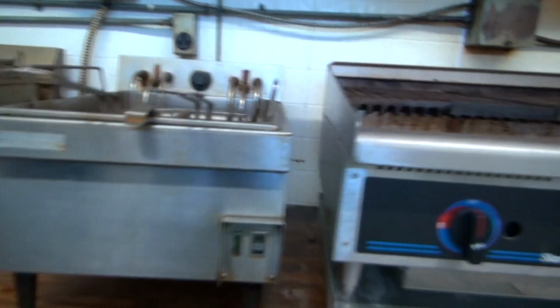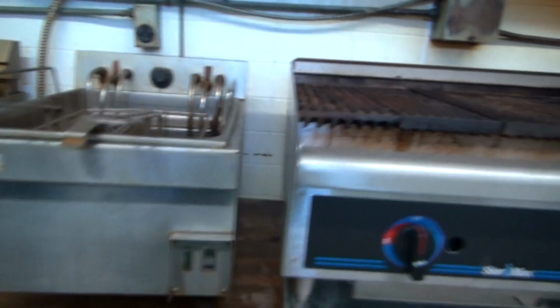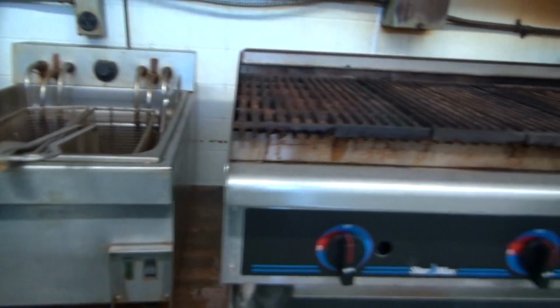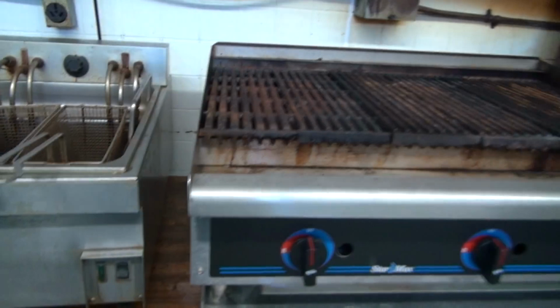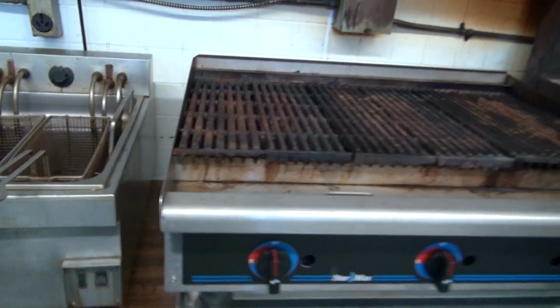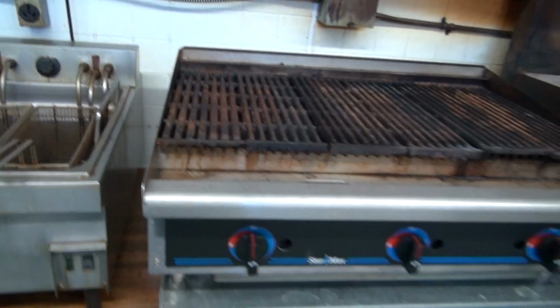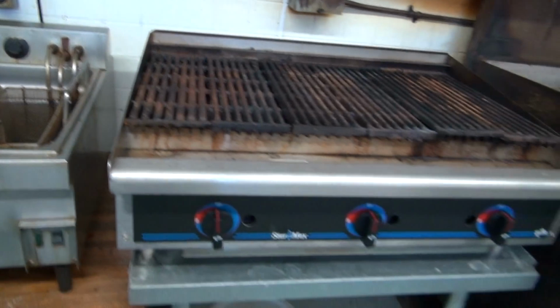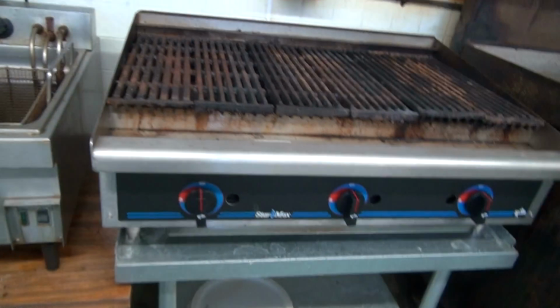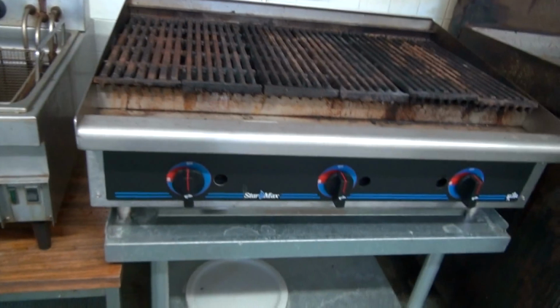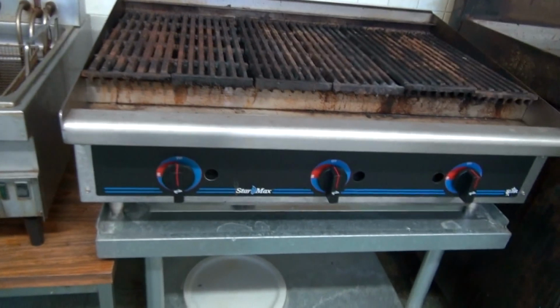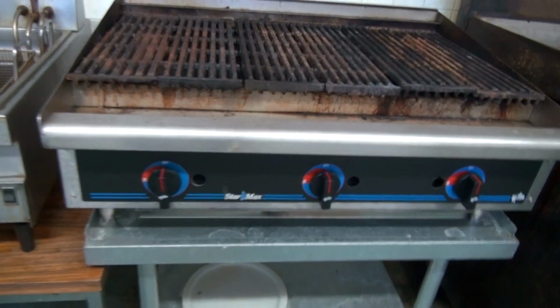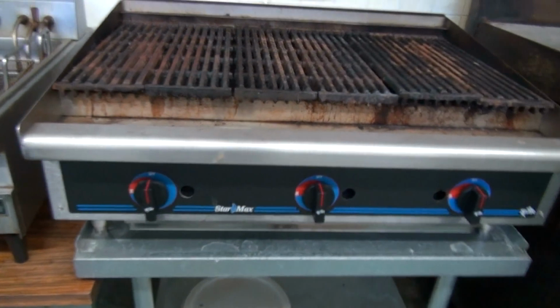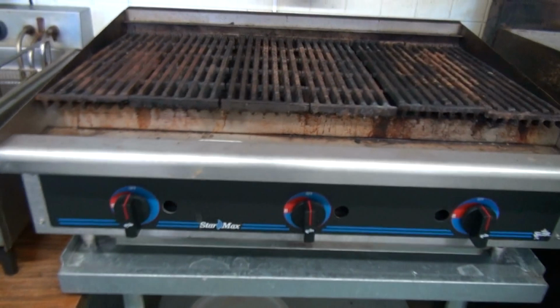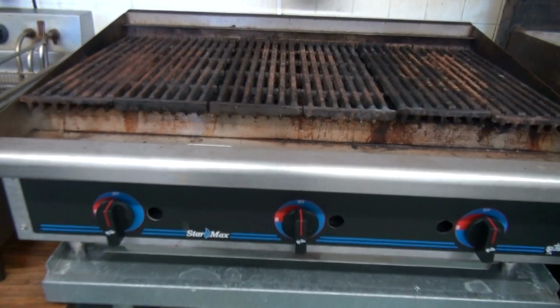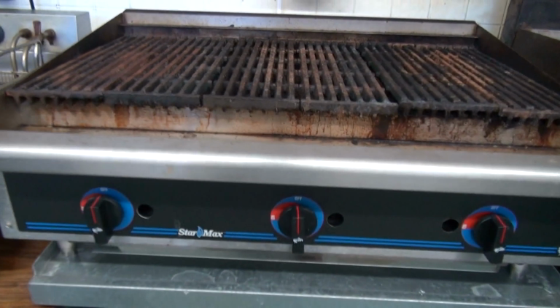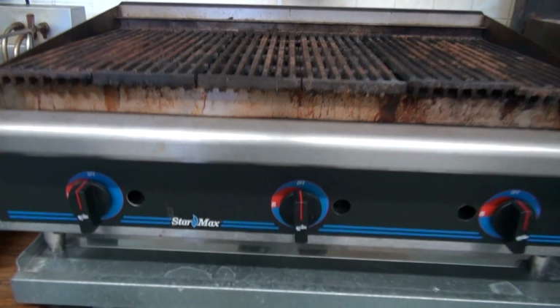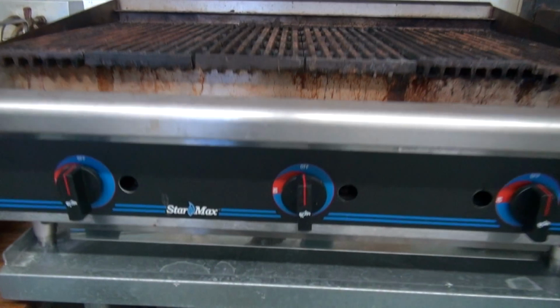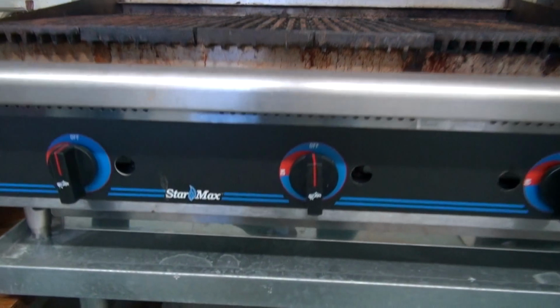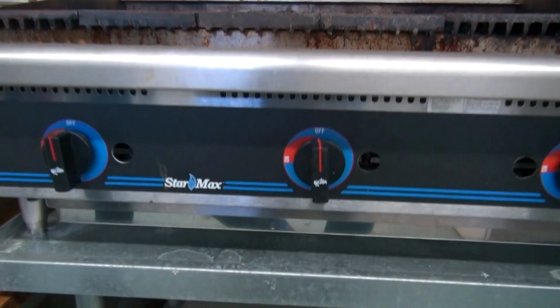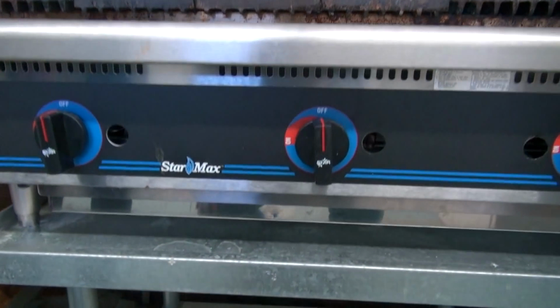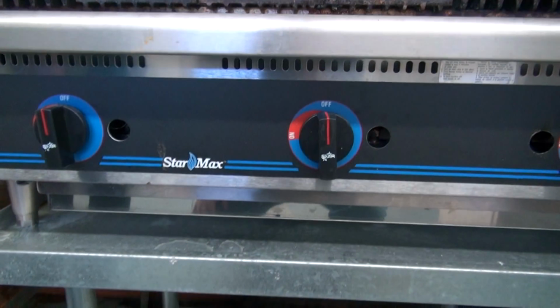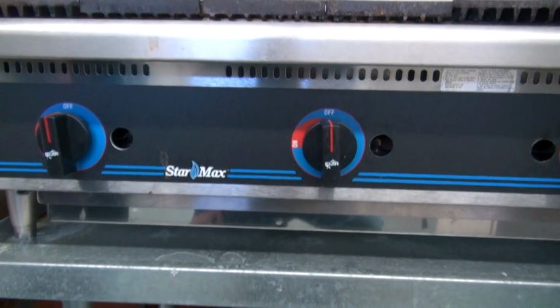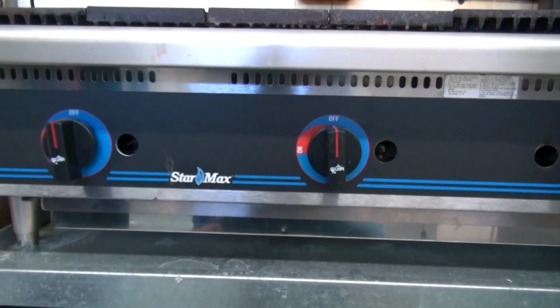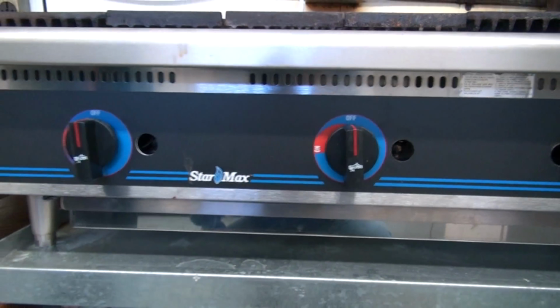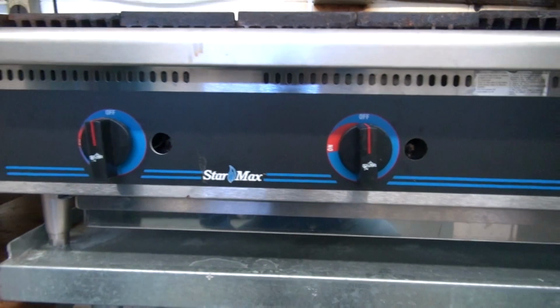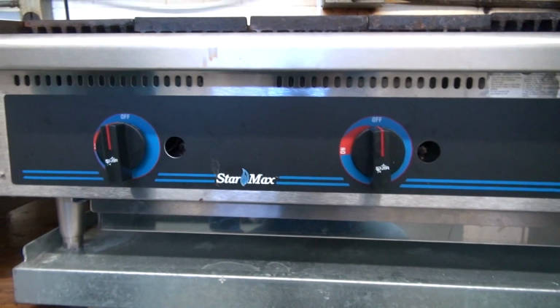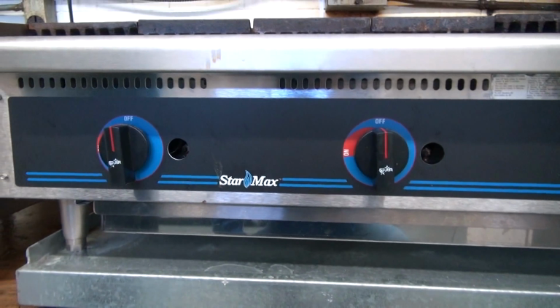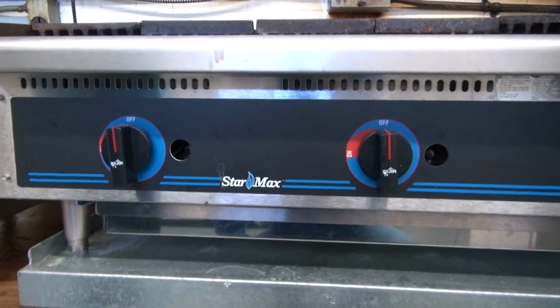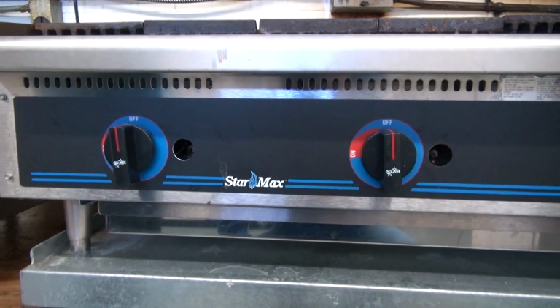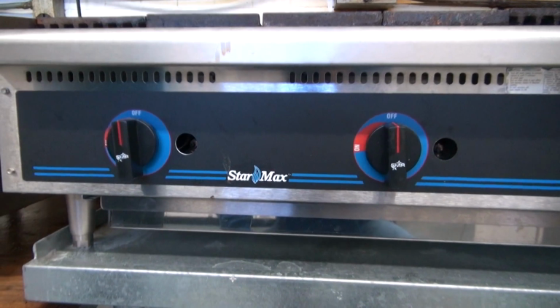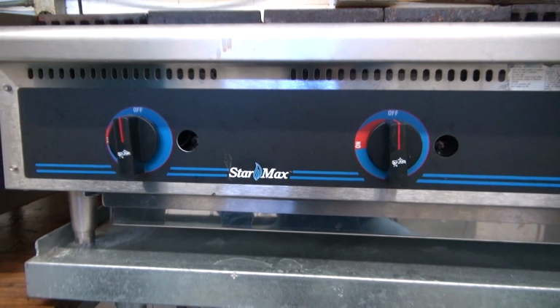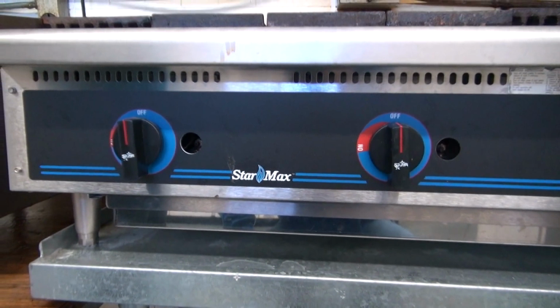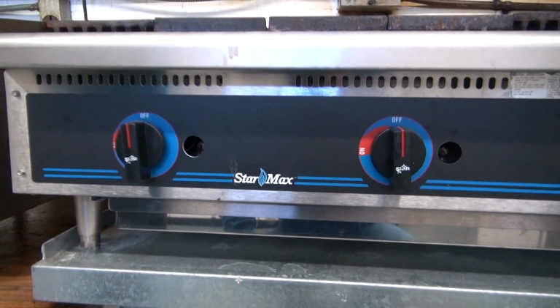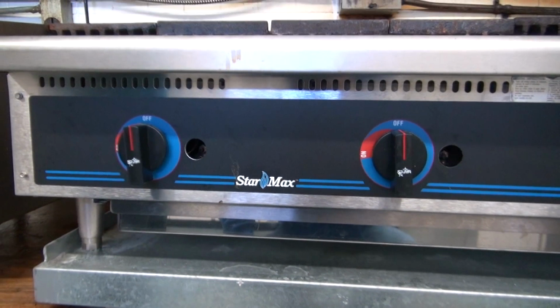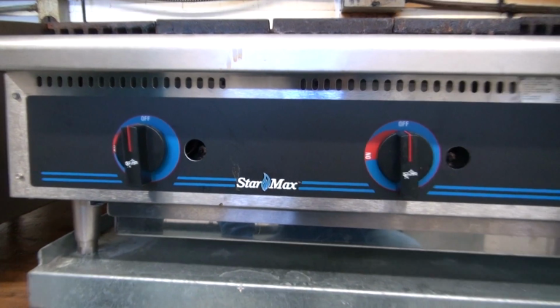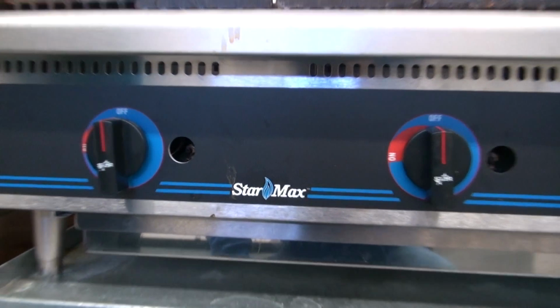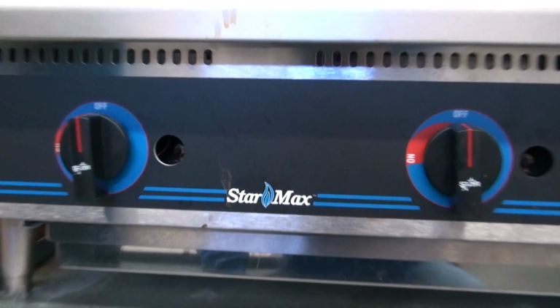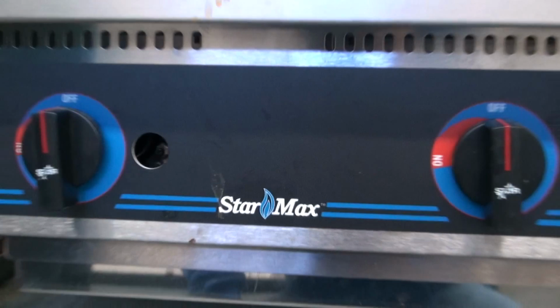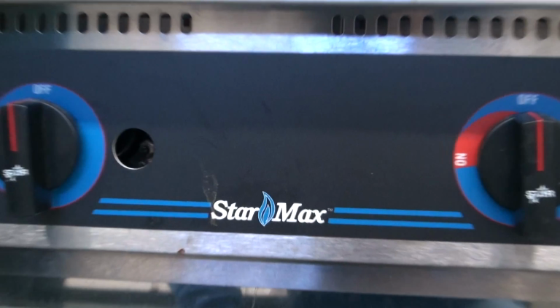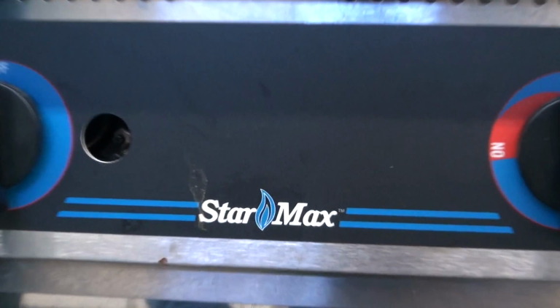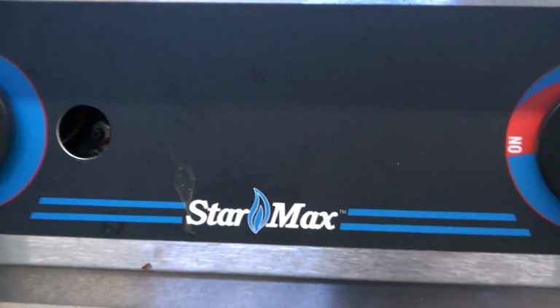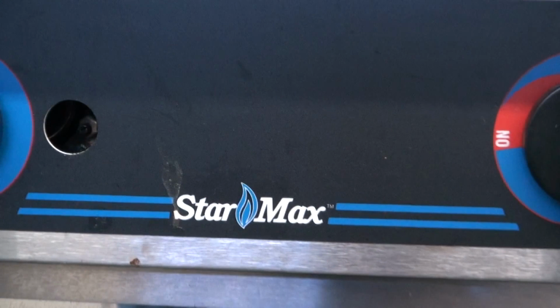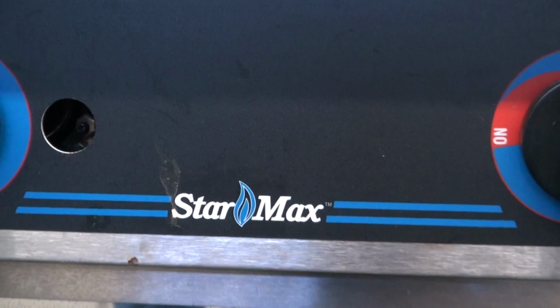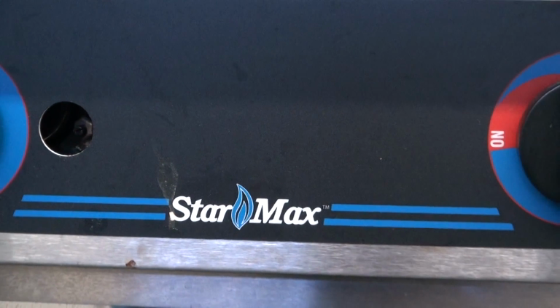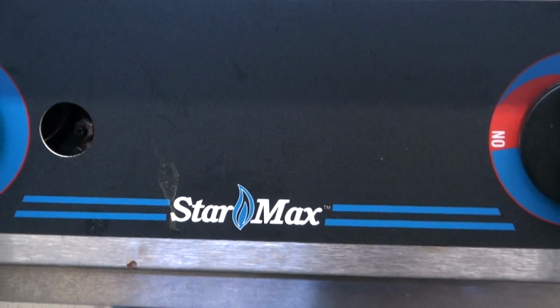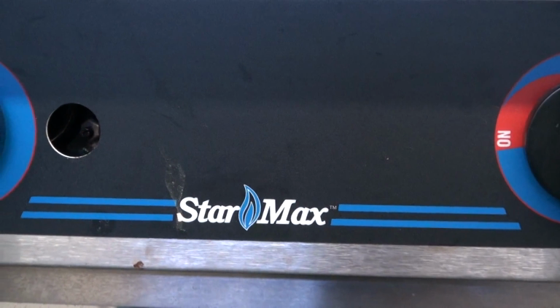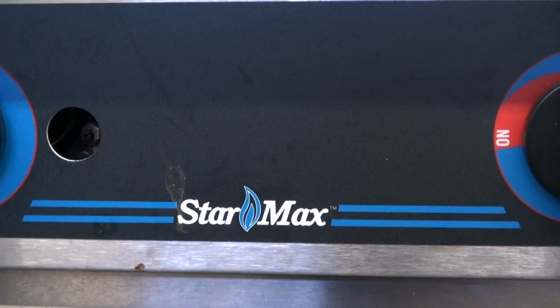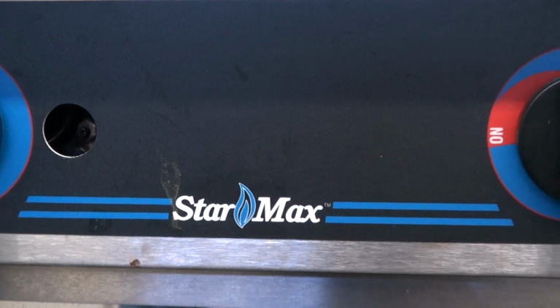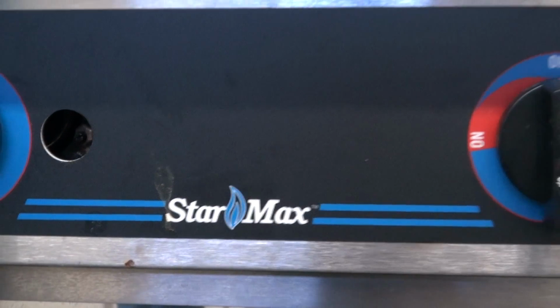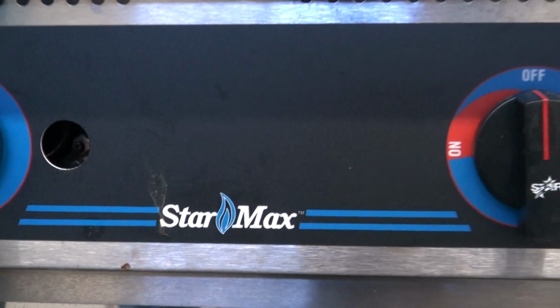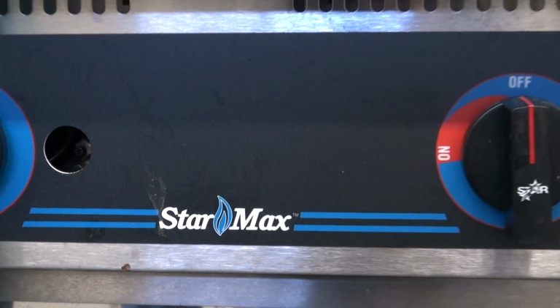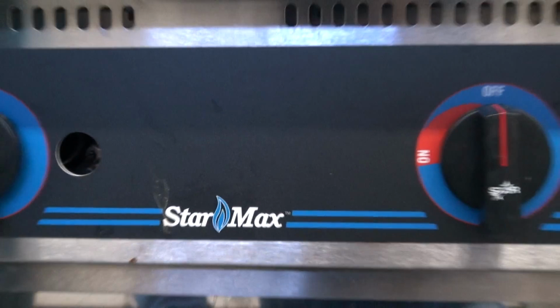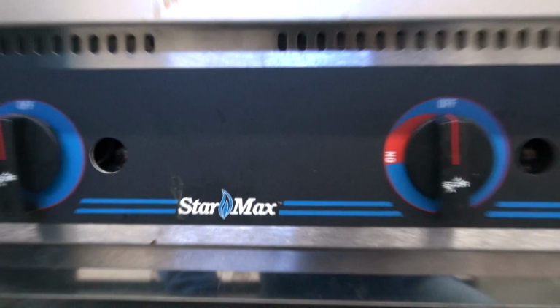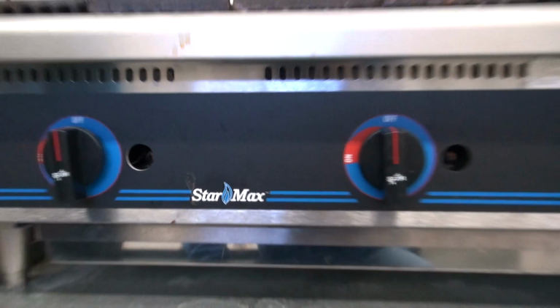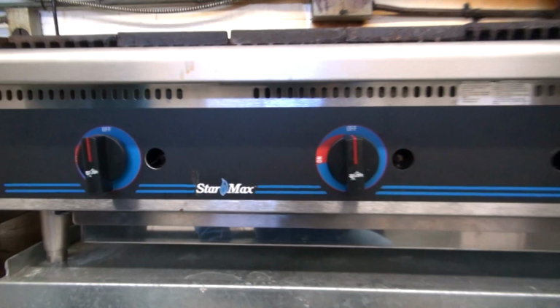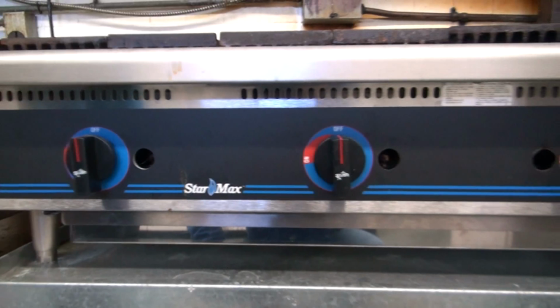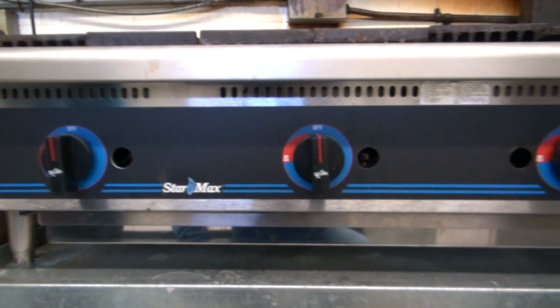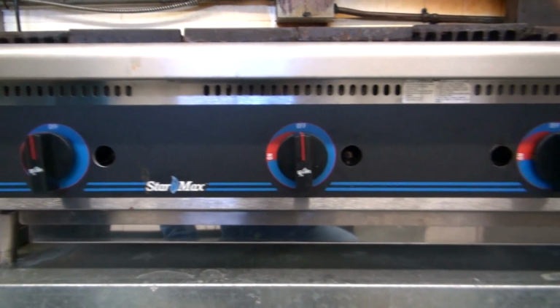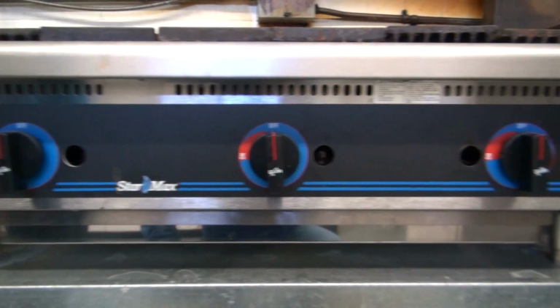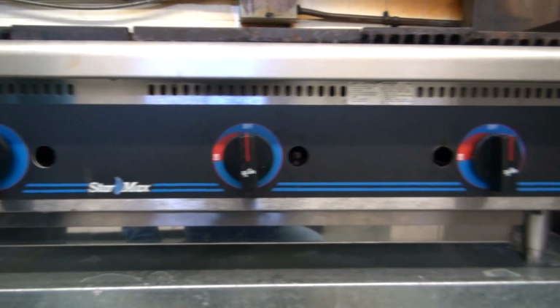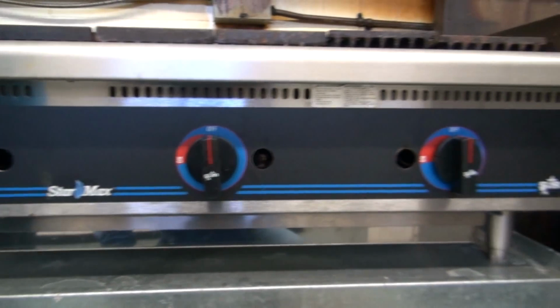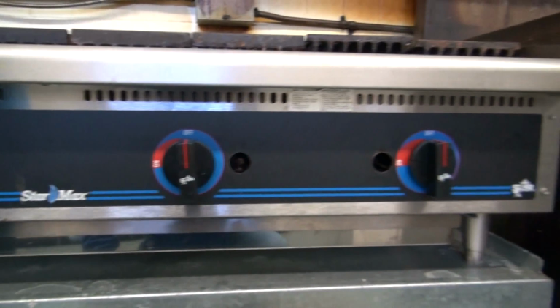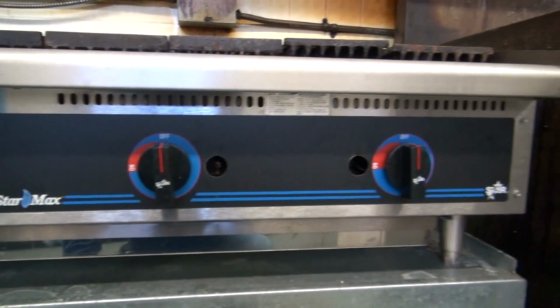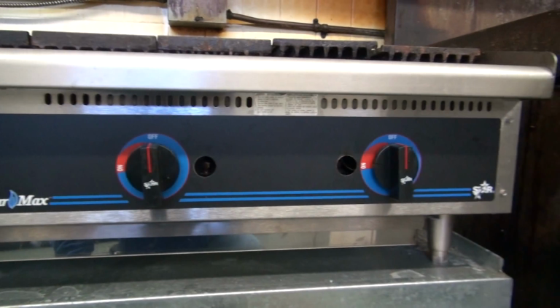Then we have a StarMax grill. There are three separate burner units.